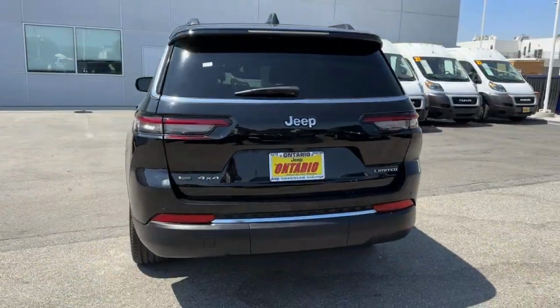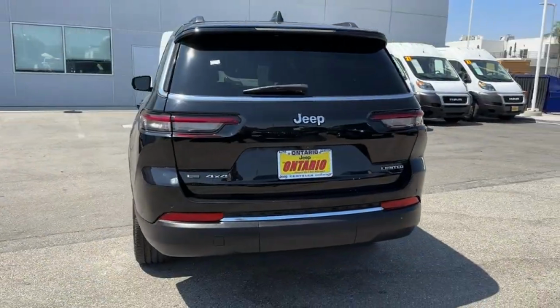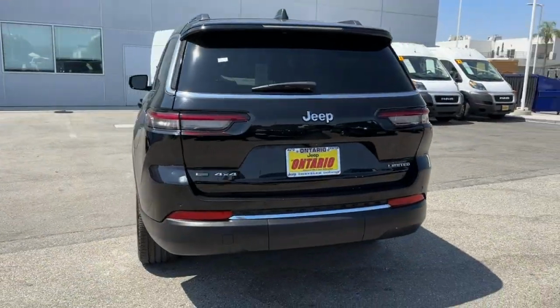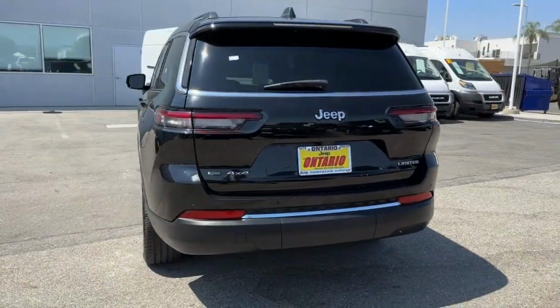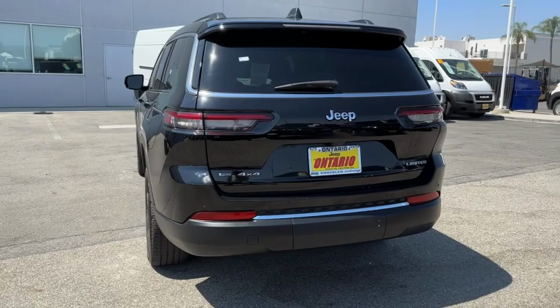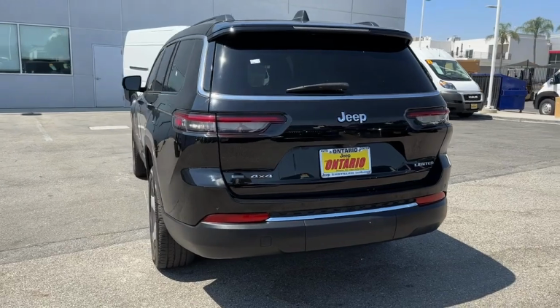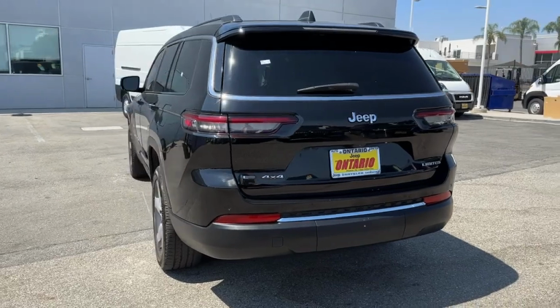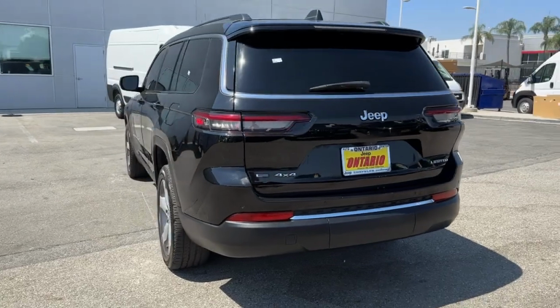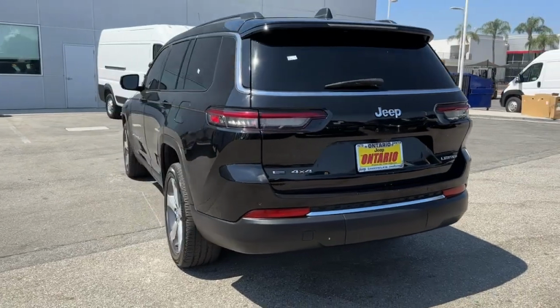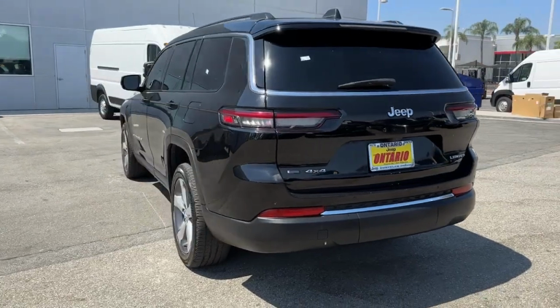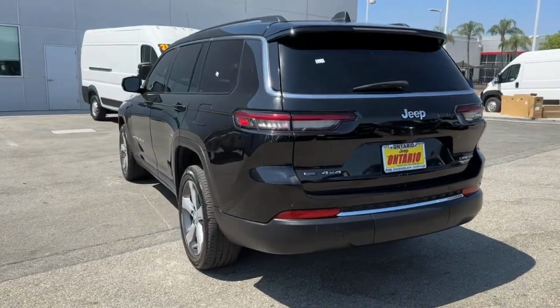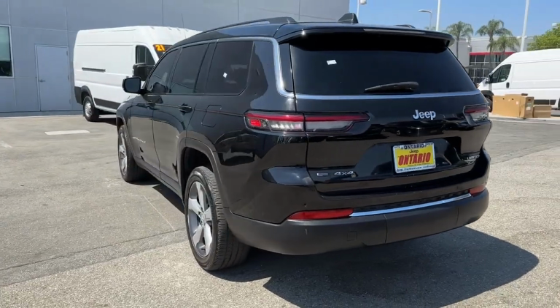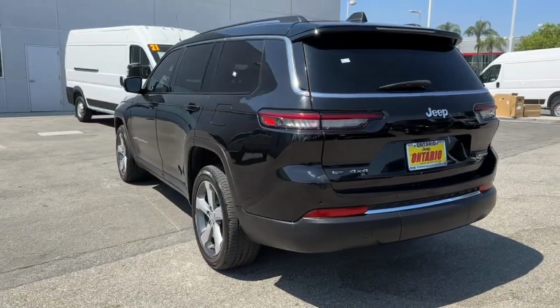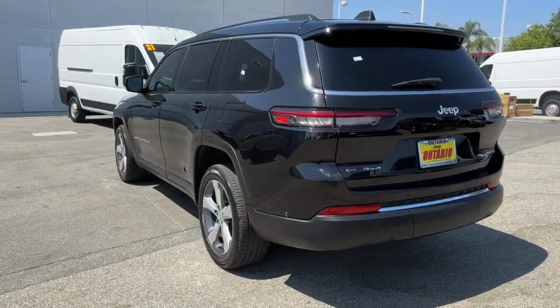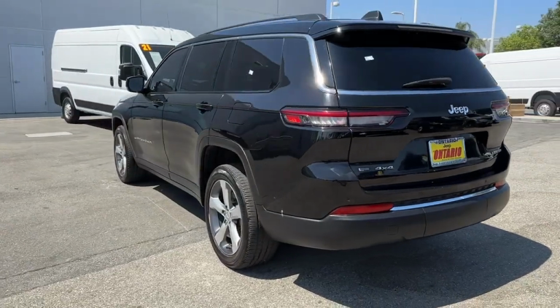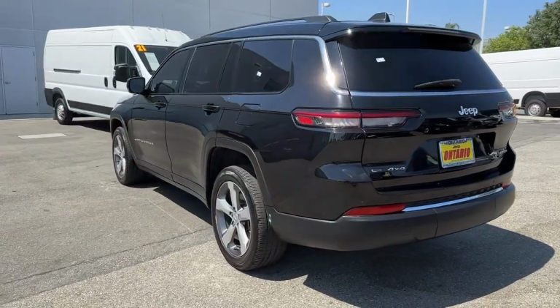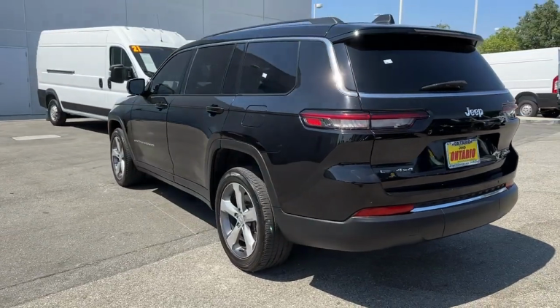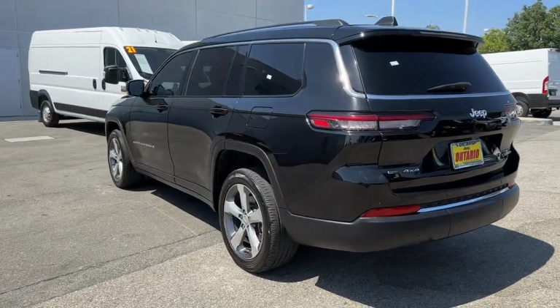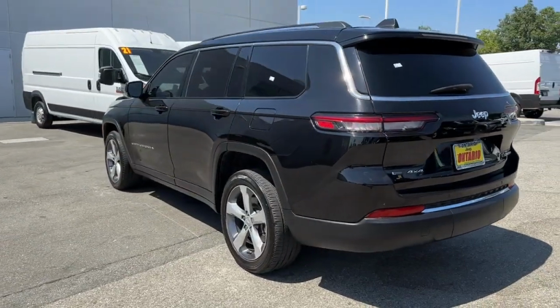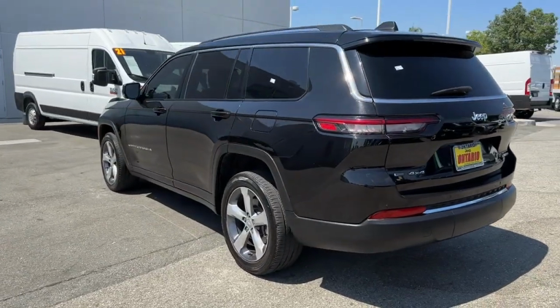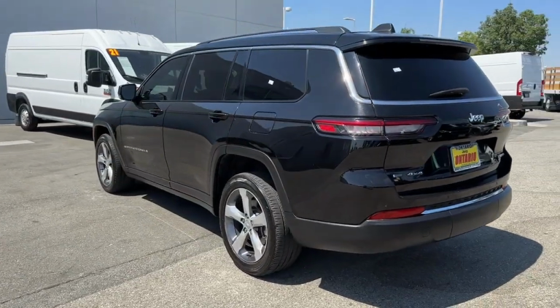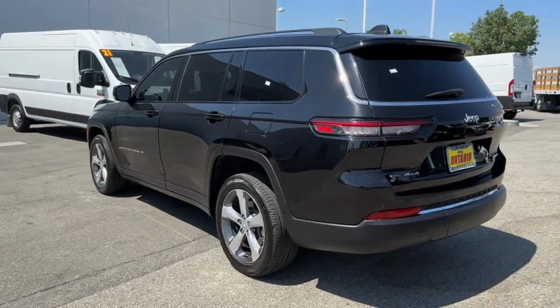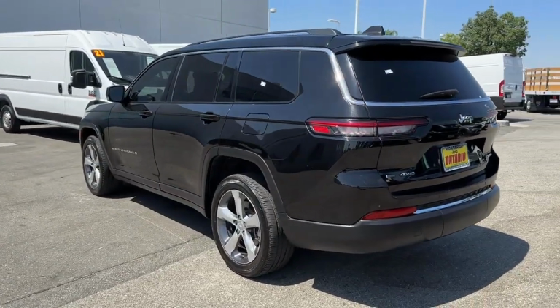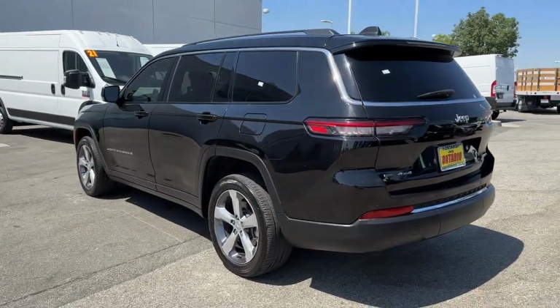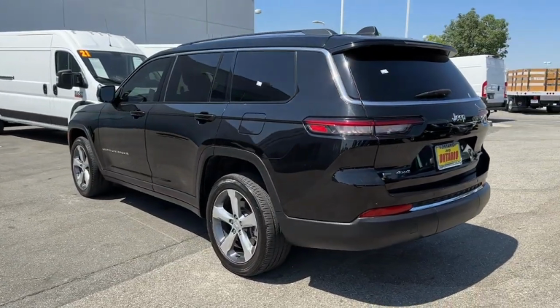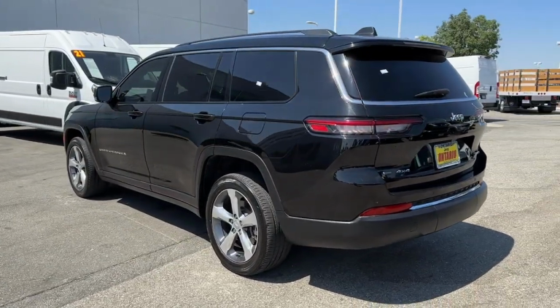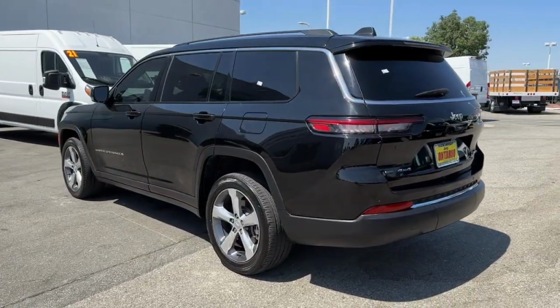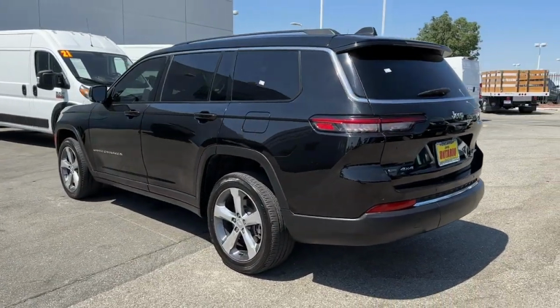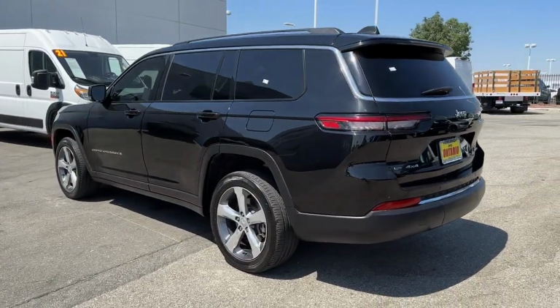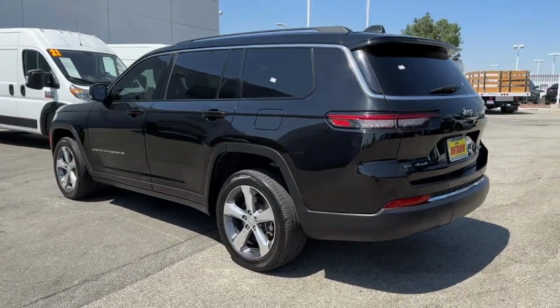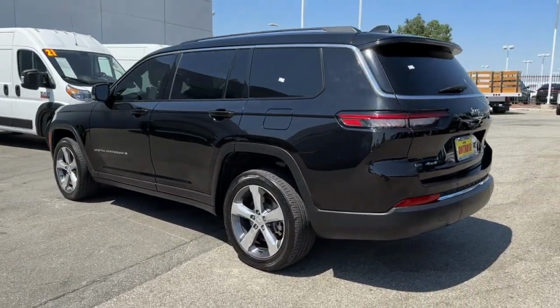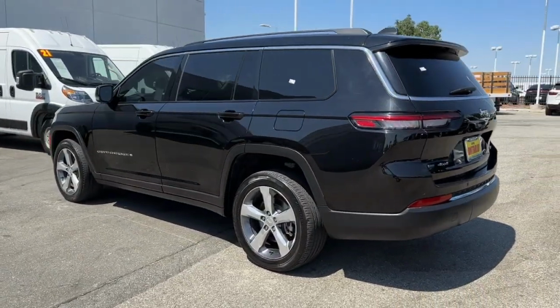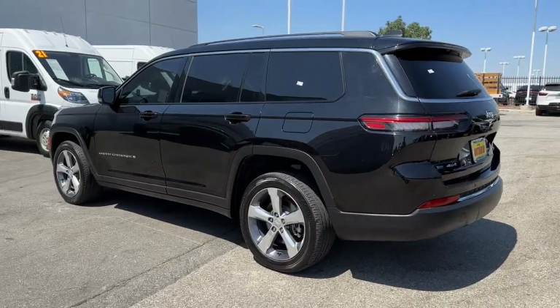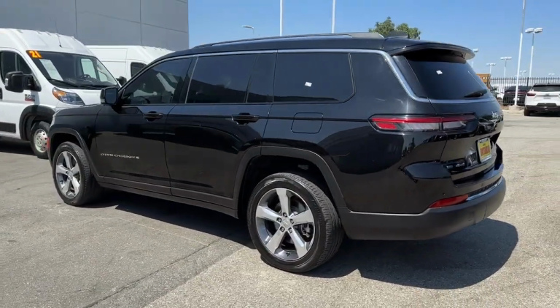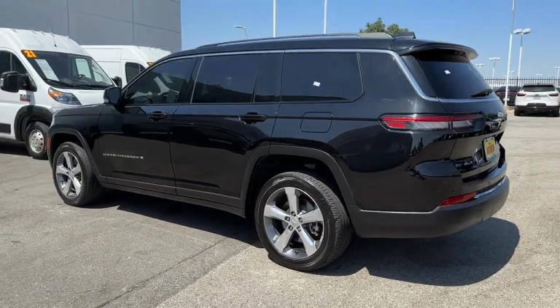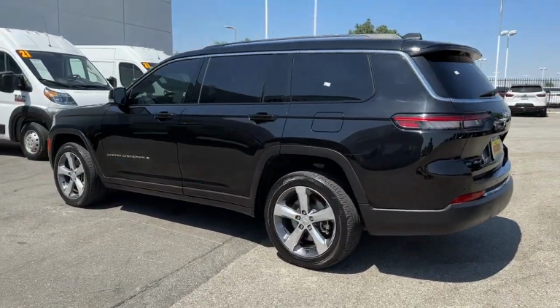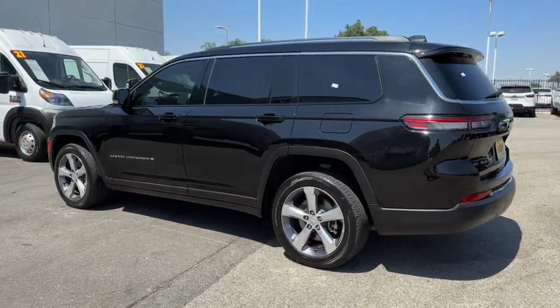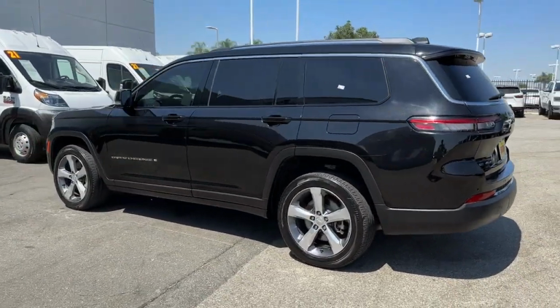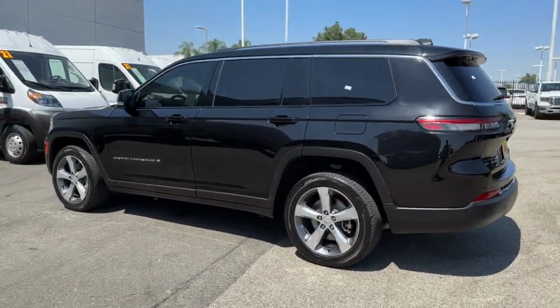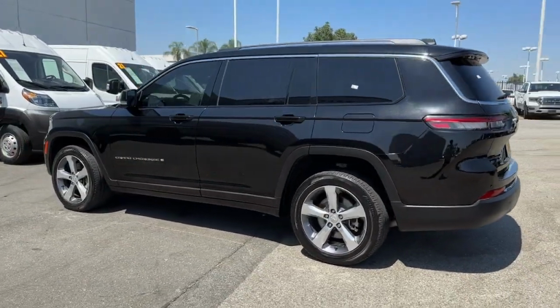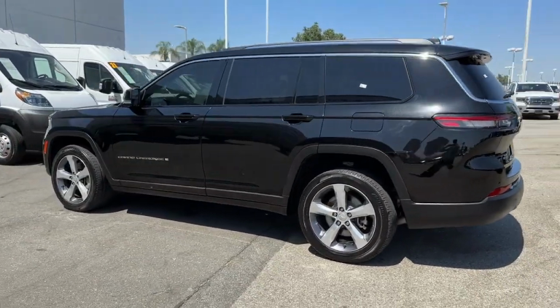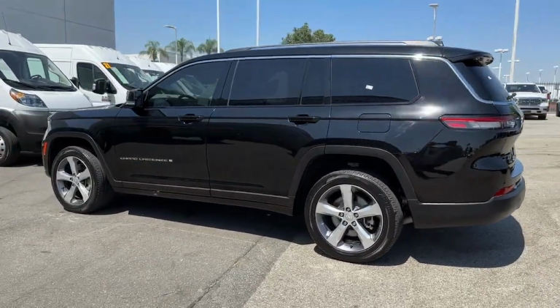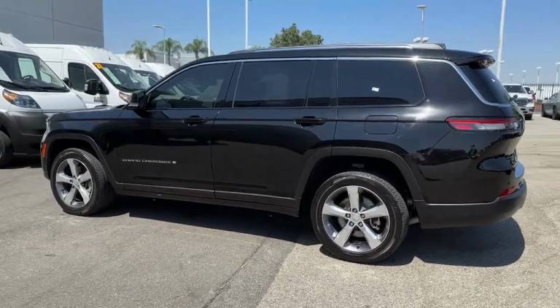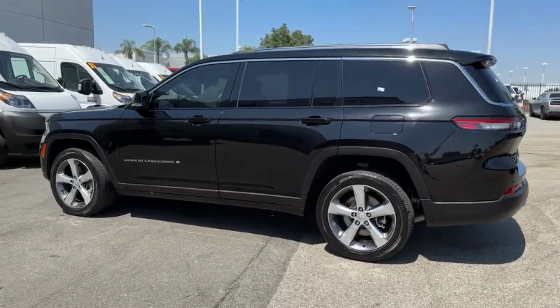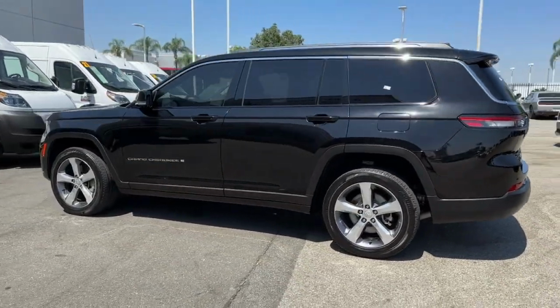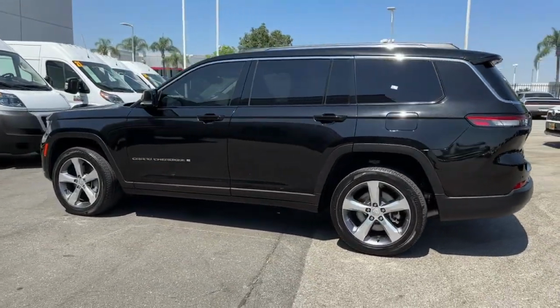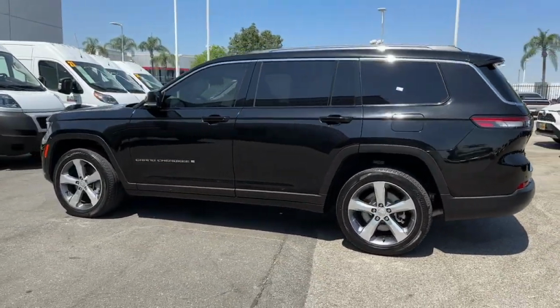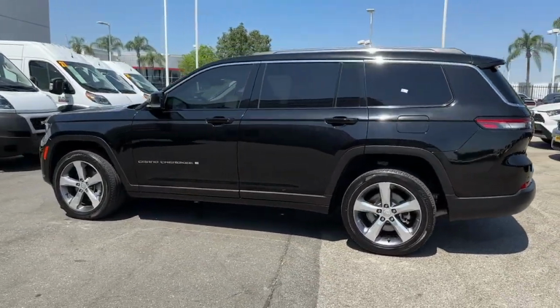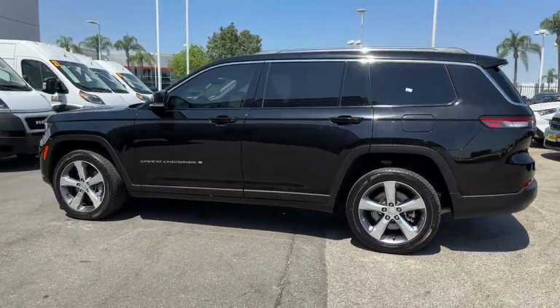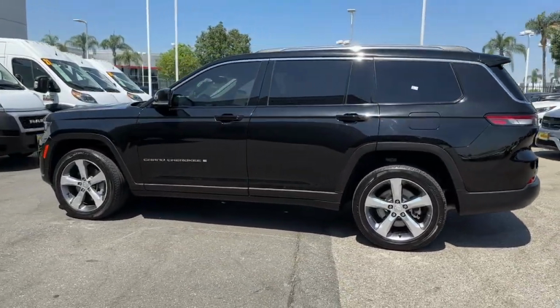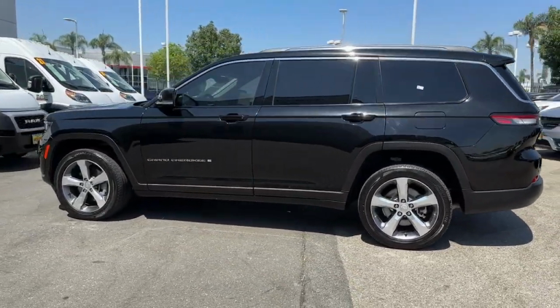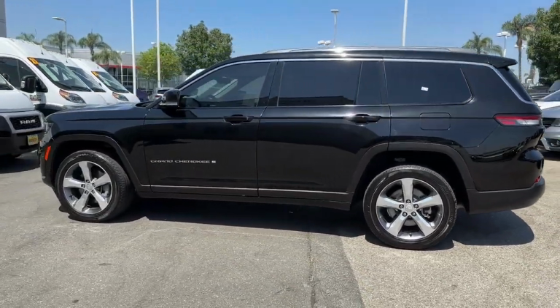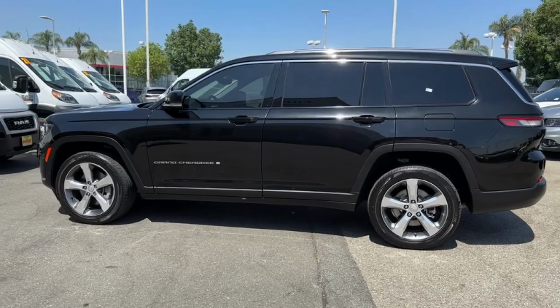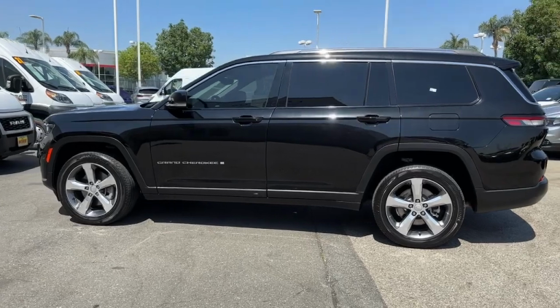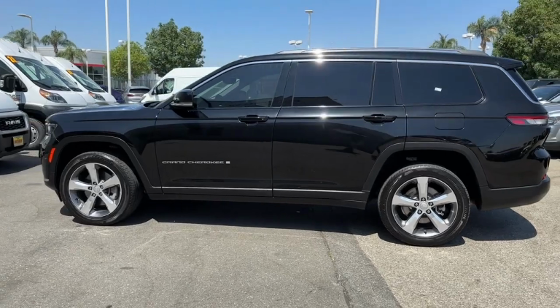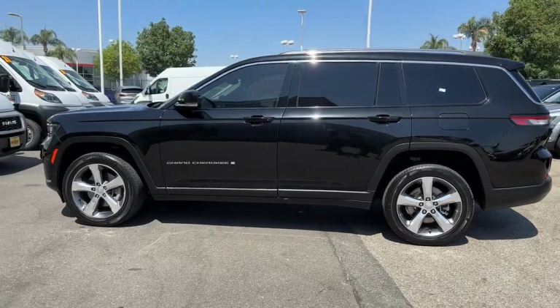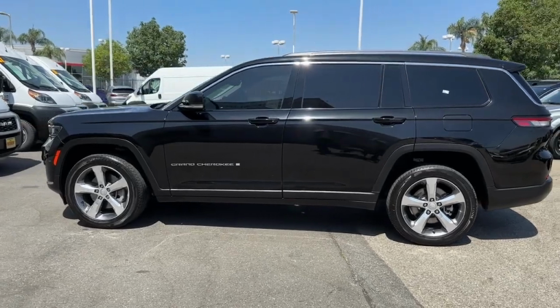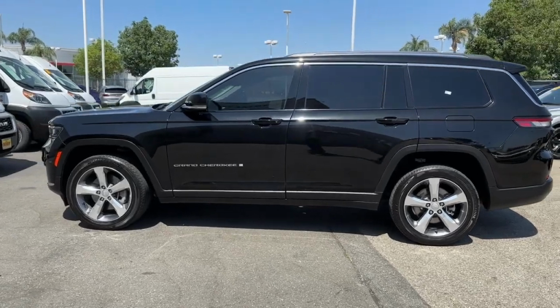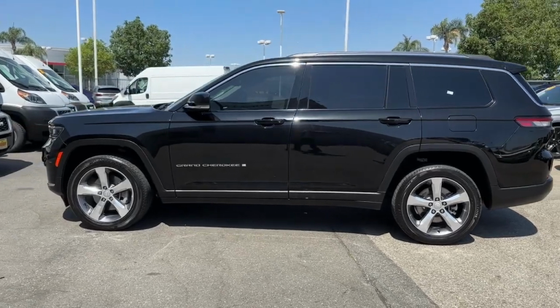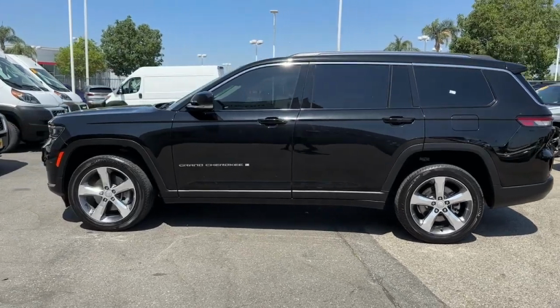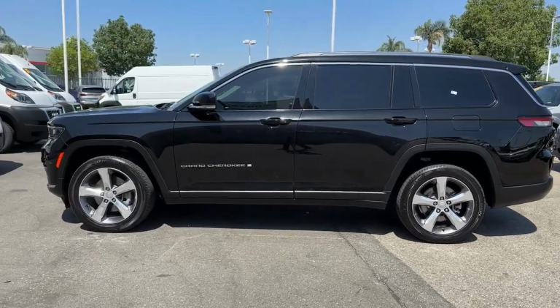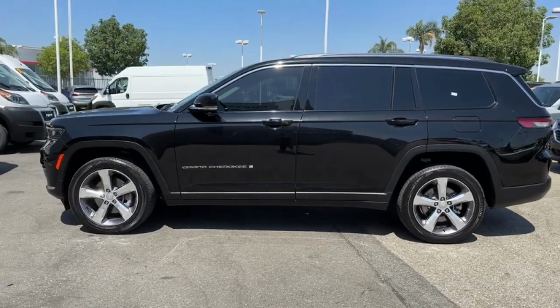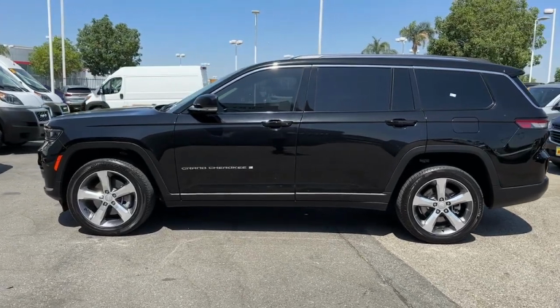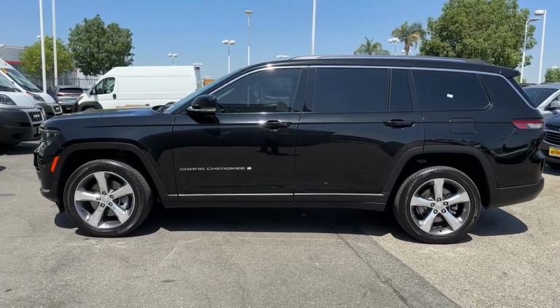It brings rugged versatility, advanced safety features, and passenger-focused technology along on every journey.